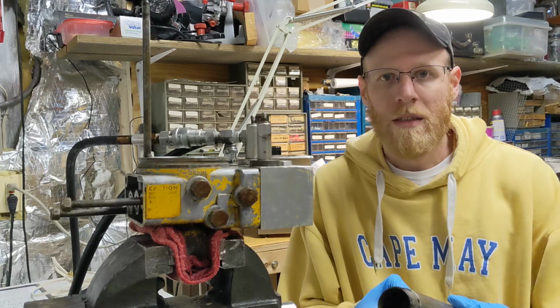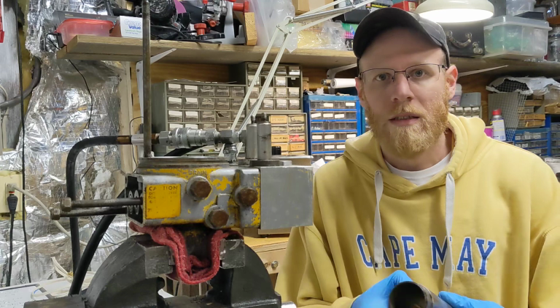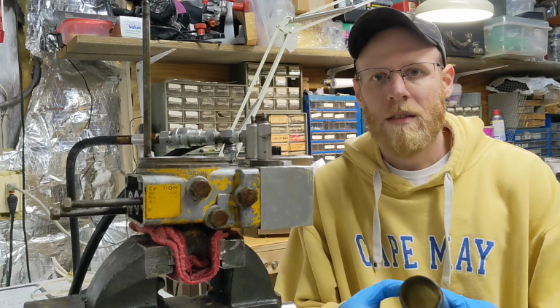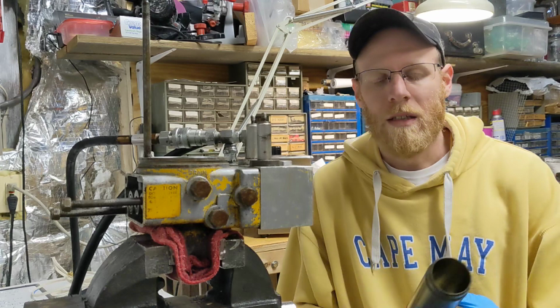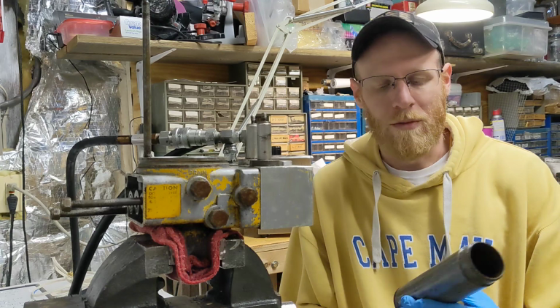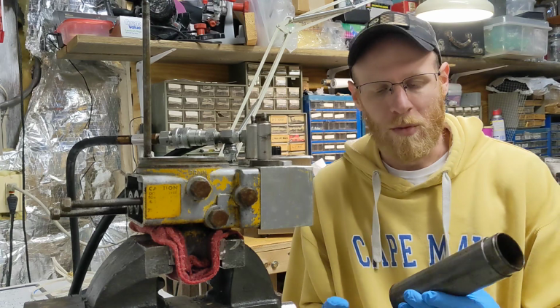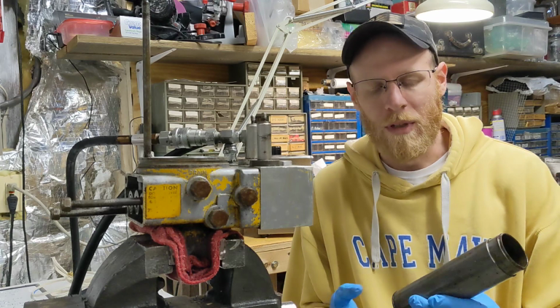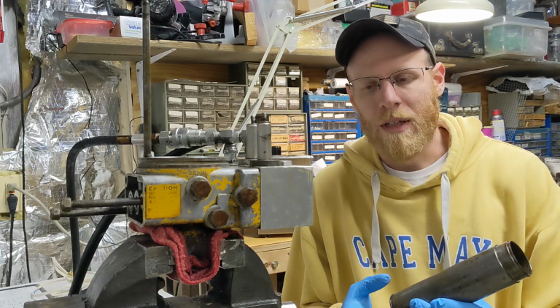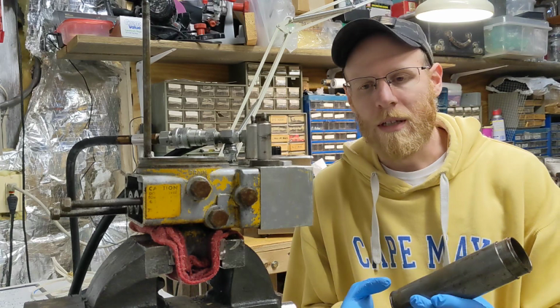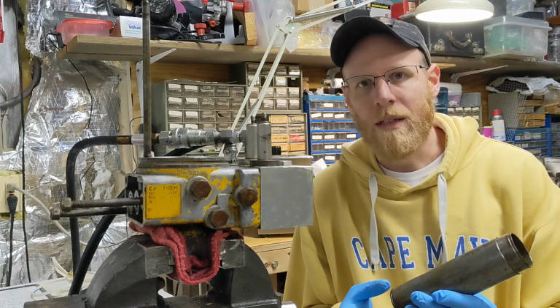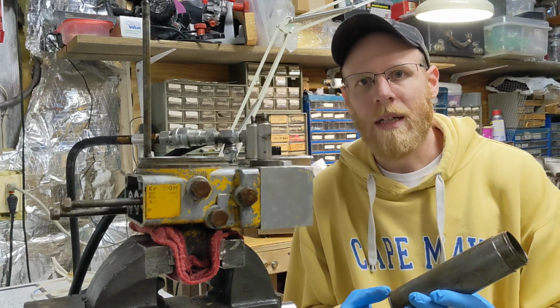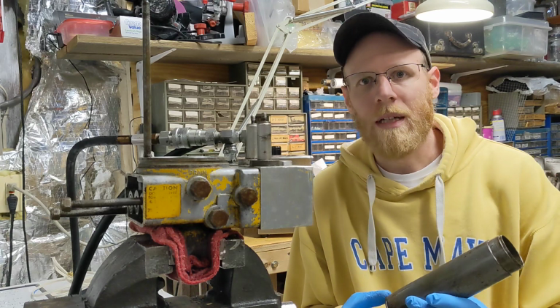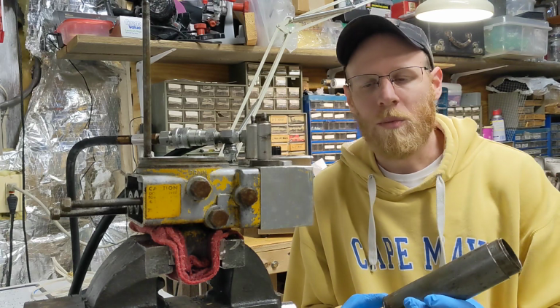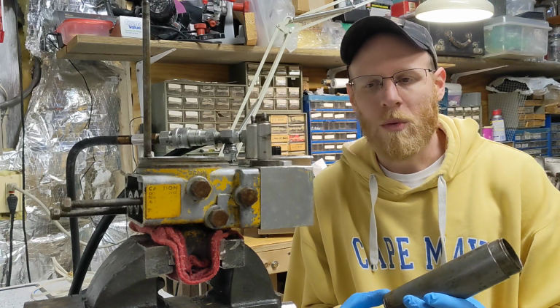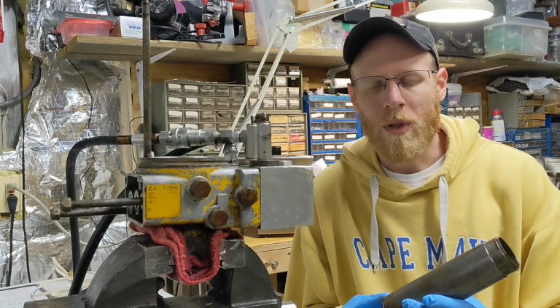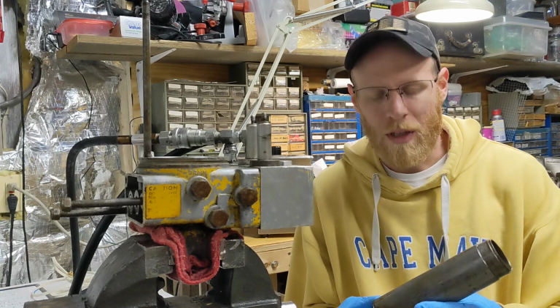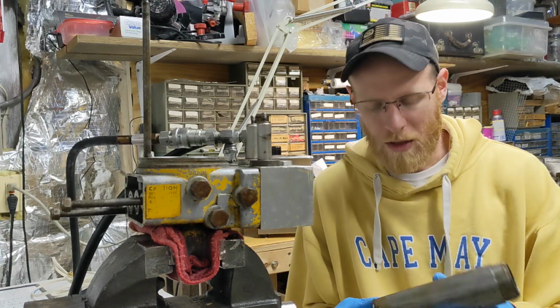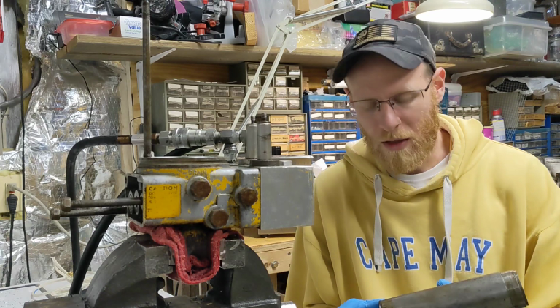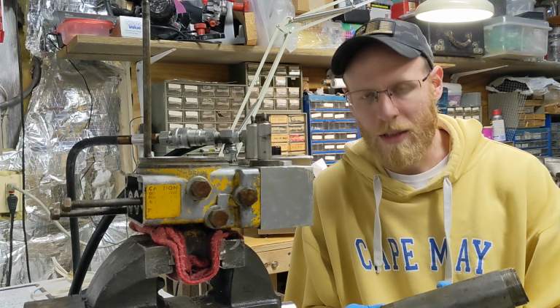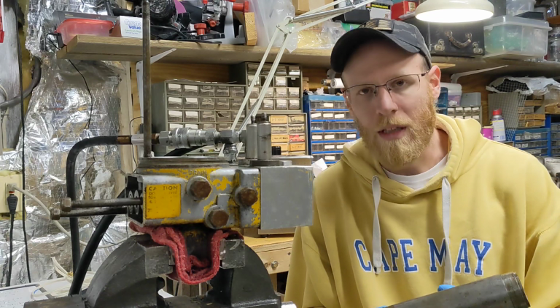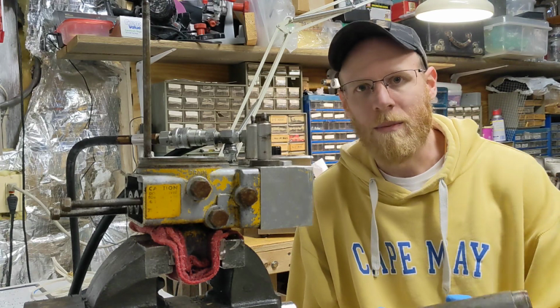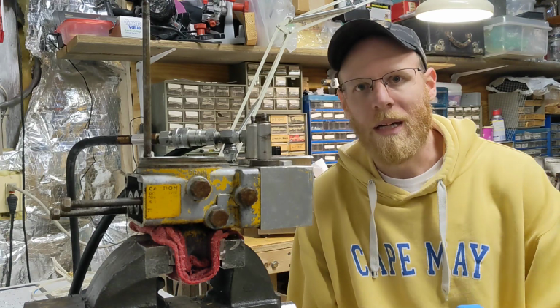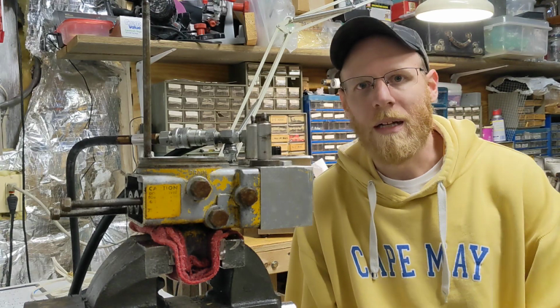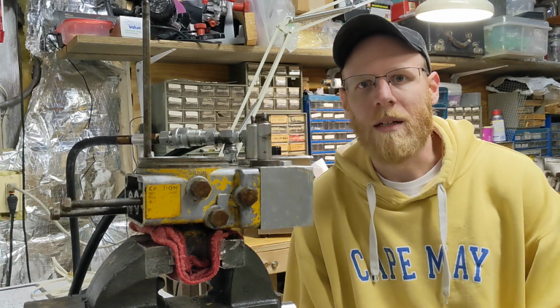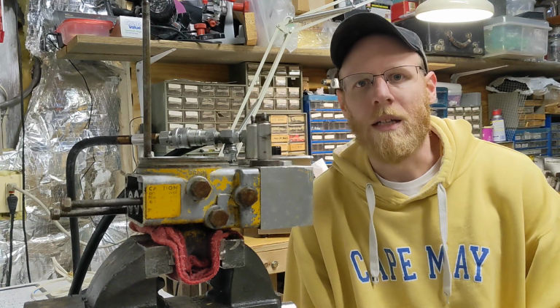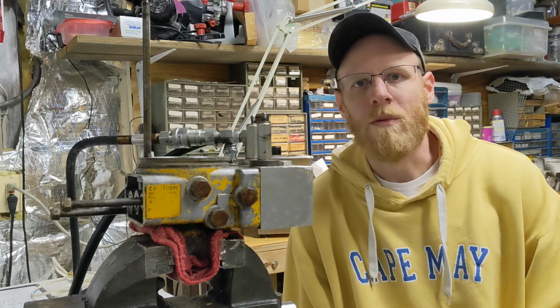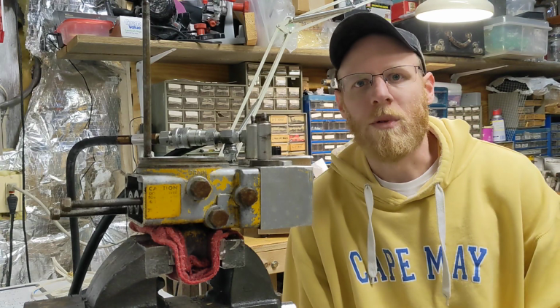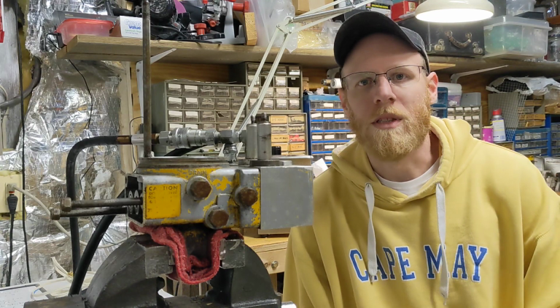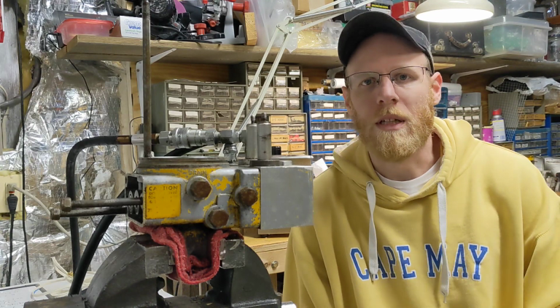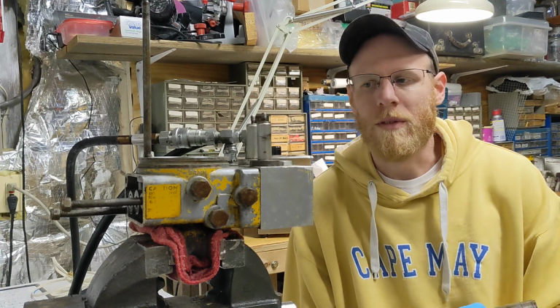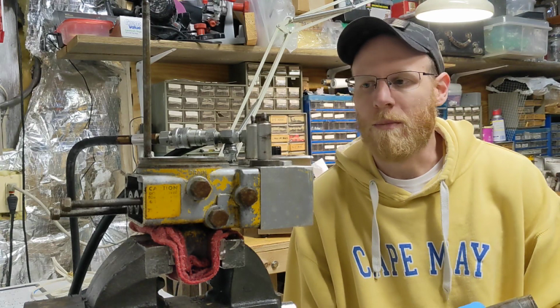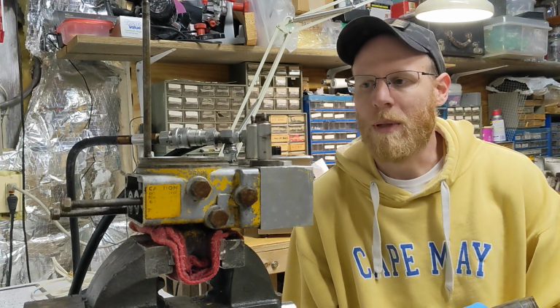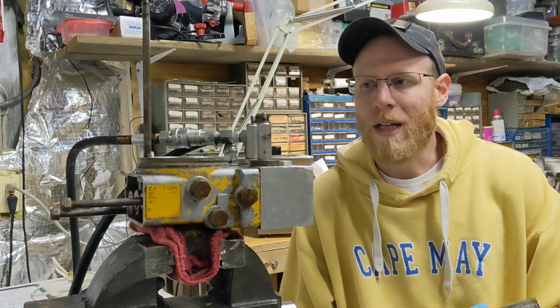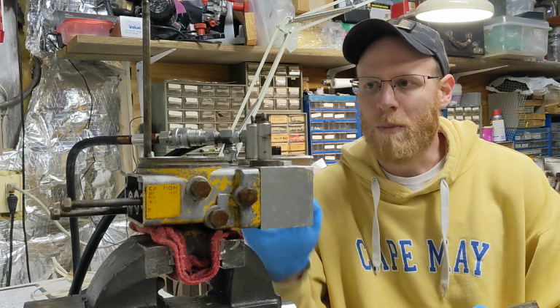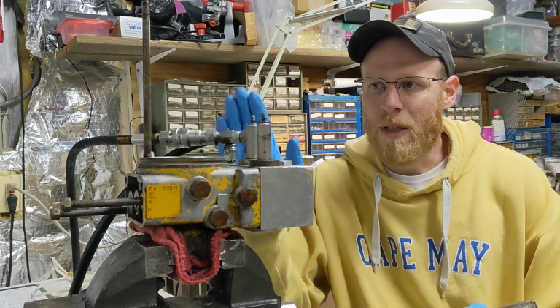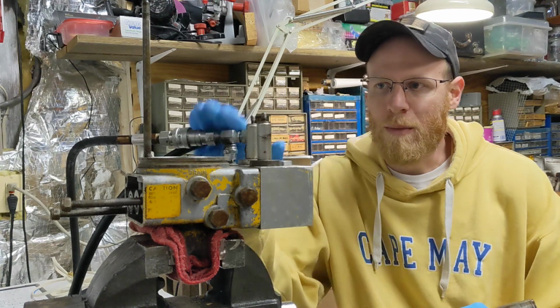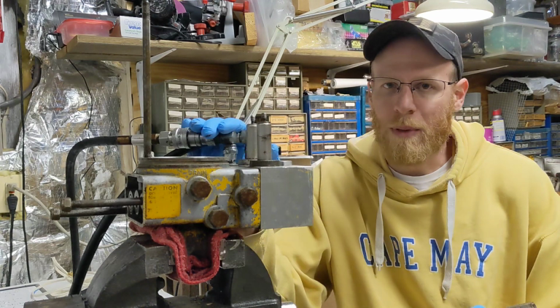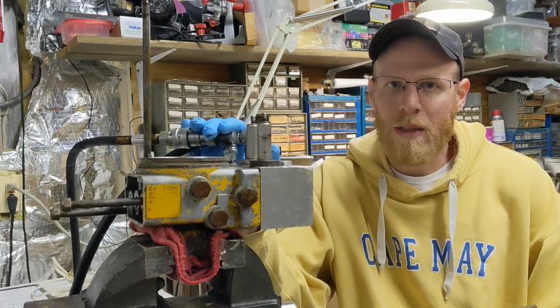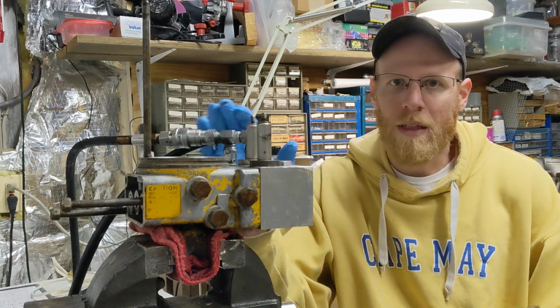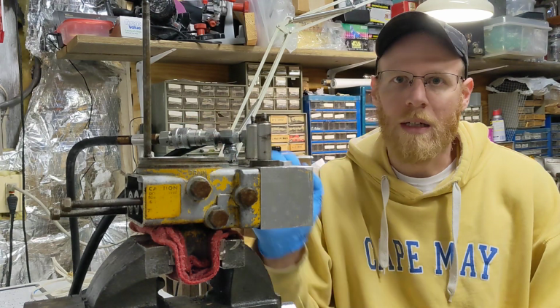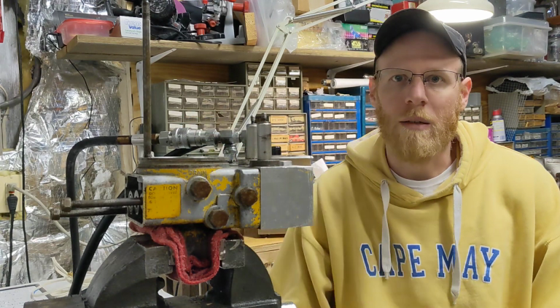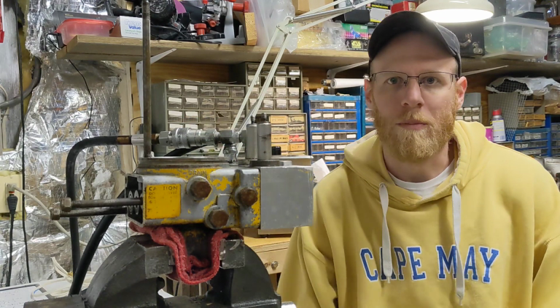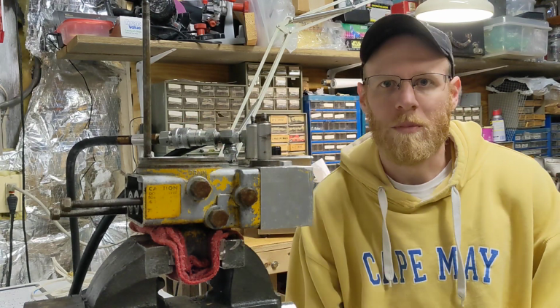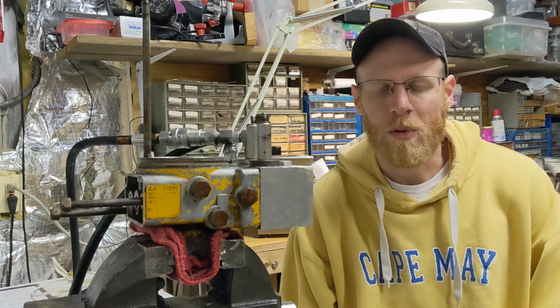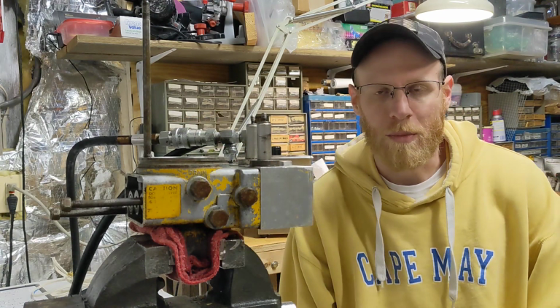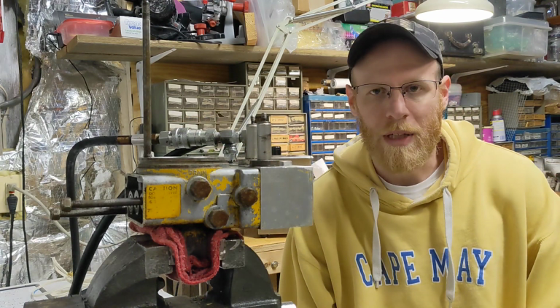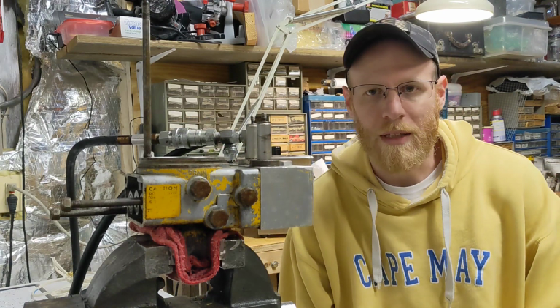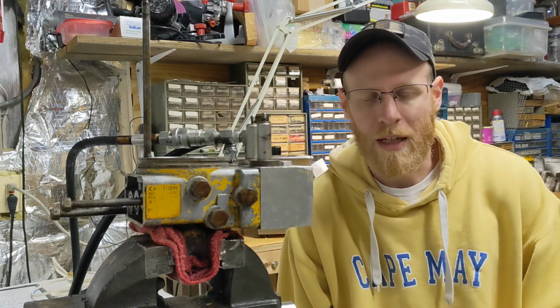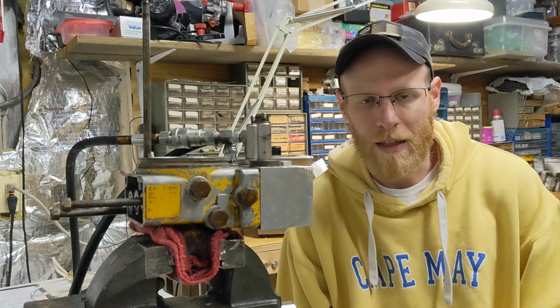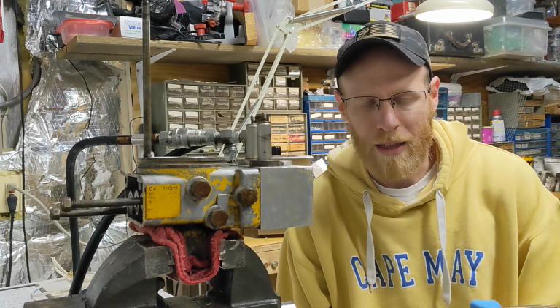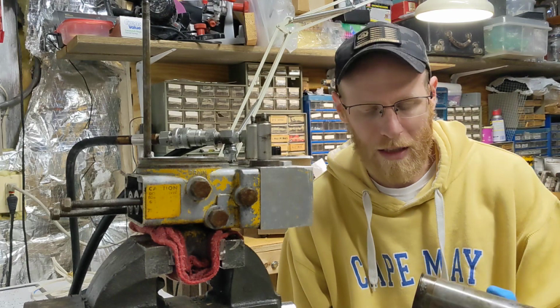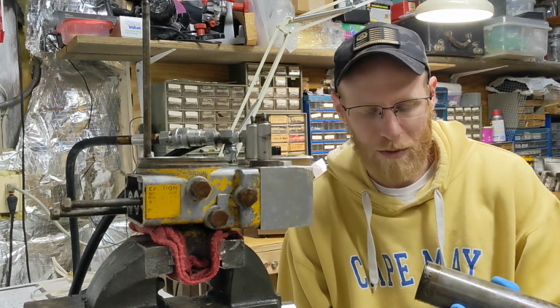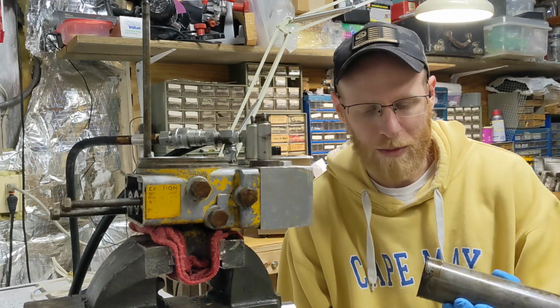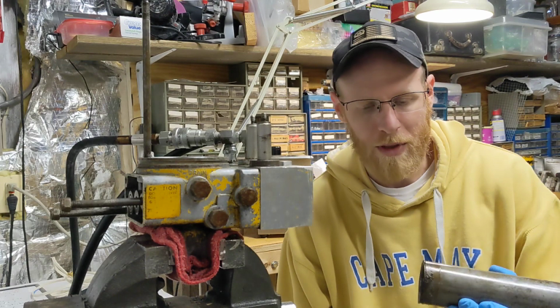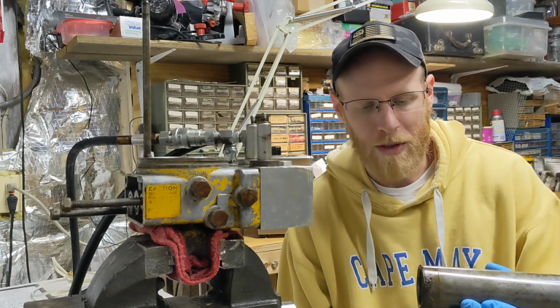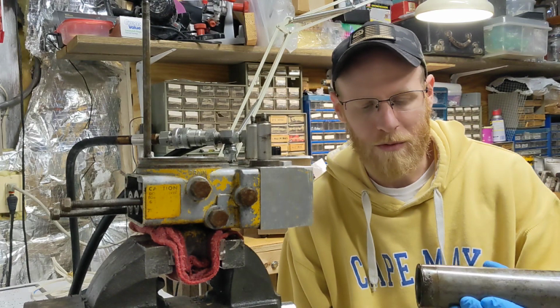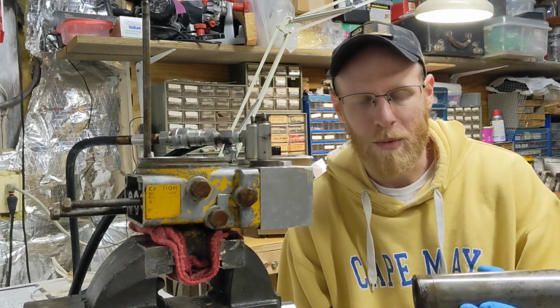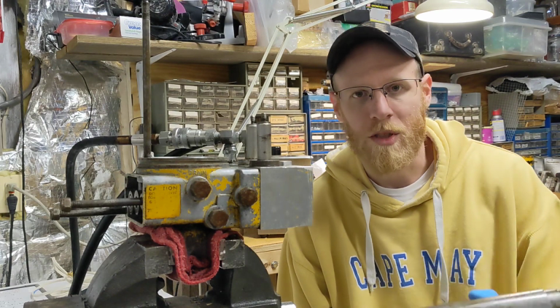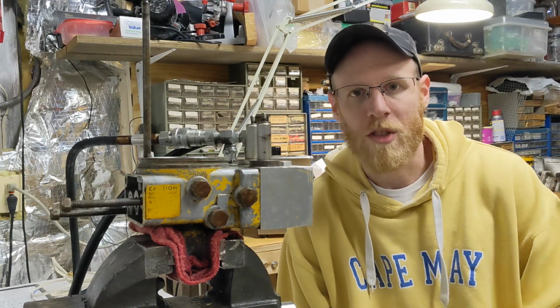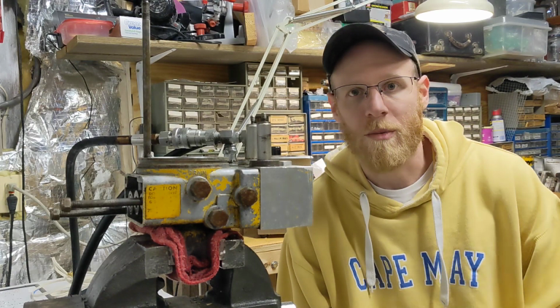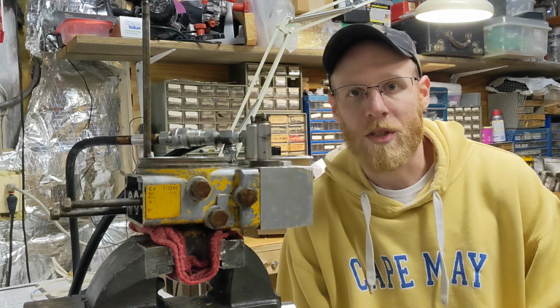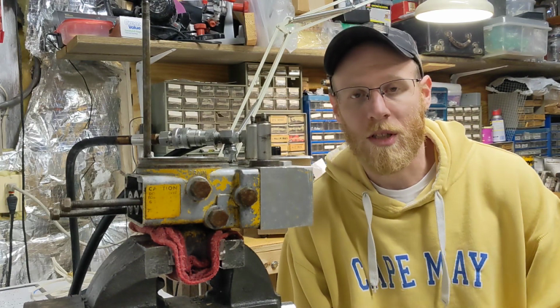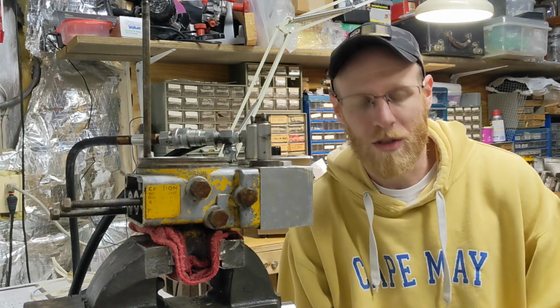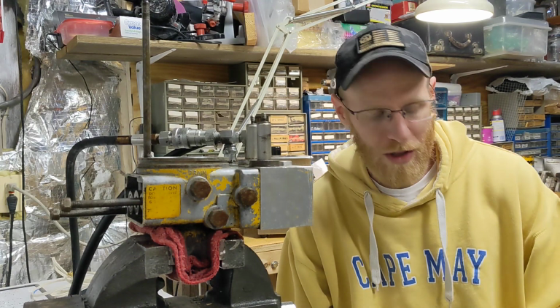Hey everyone, here today we're working on the Meyer E47 plow pump, doing the breakdown and rebuilding, replacing some of the seals.